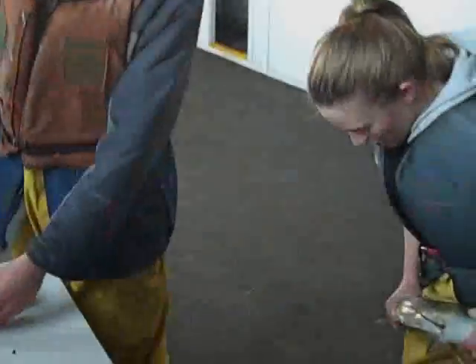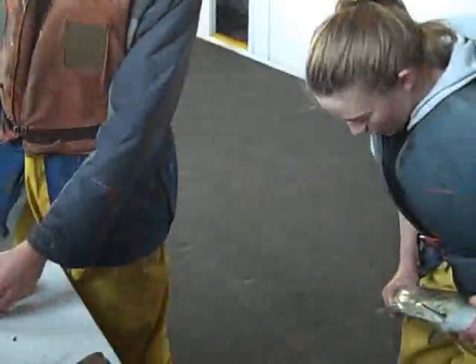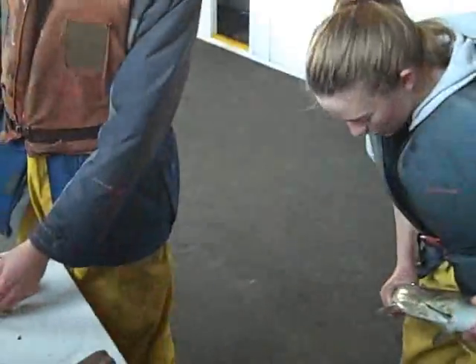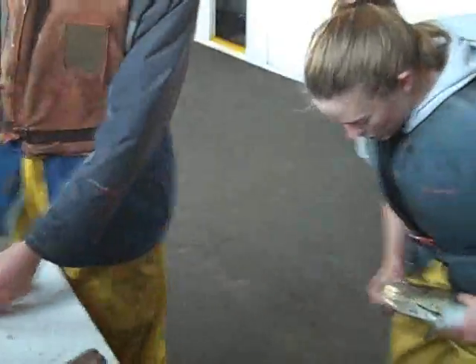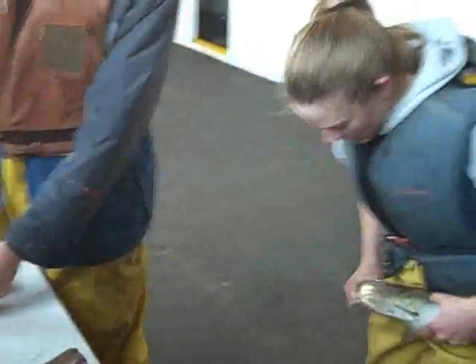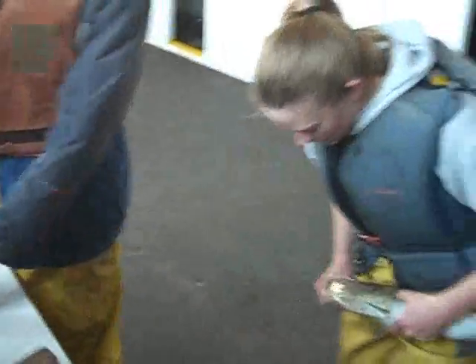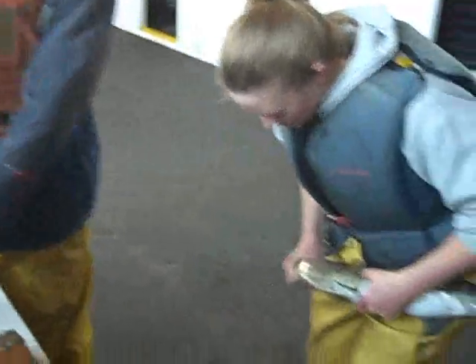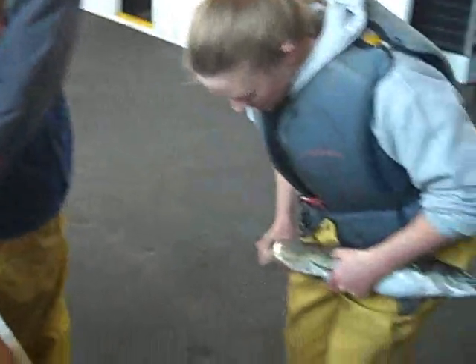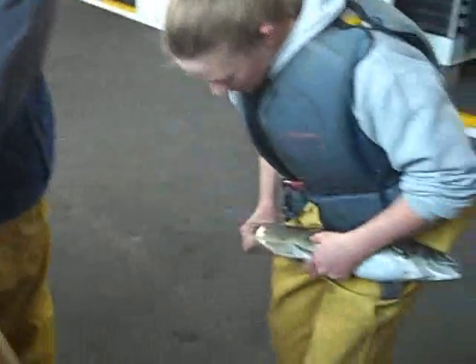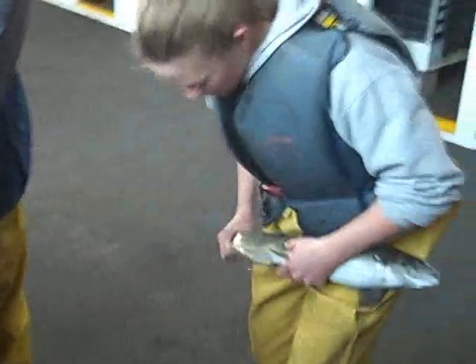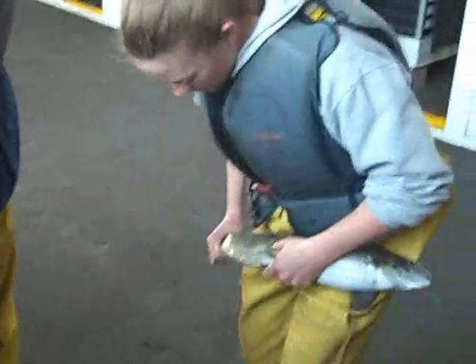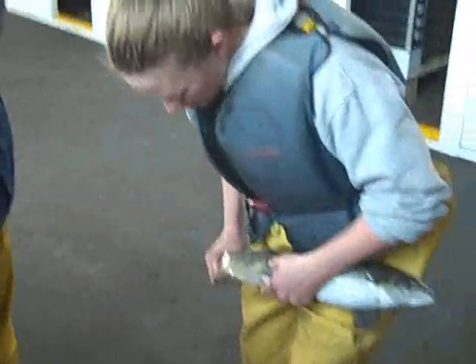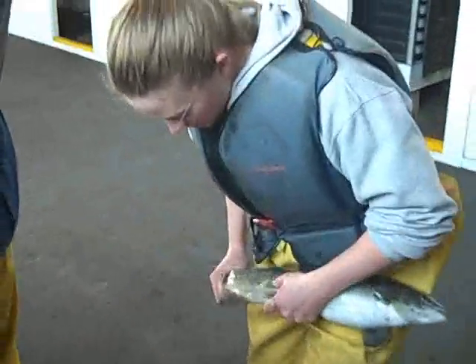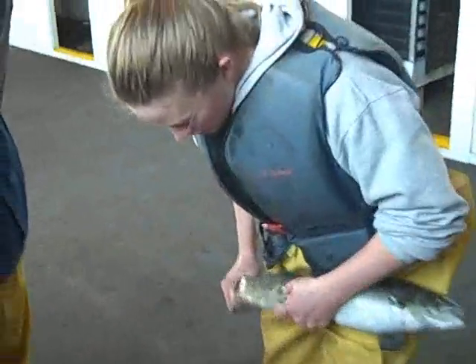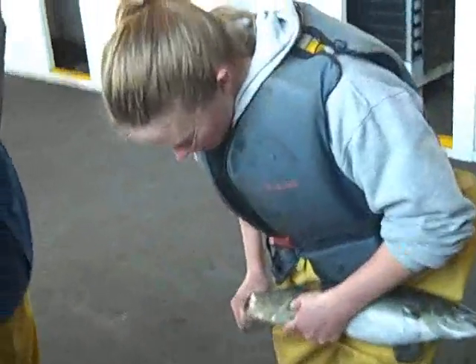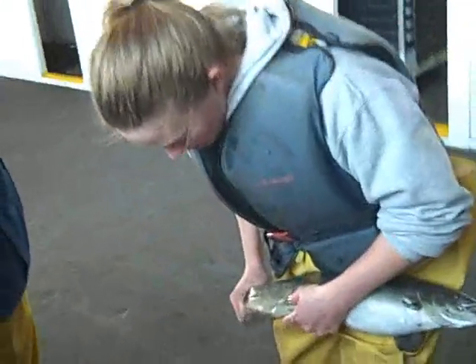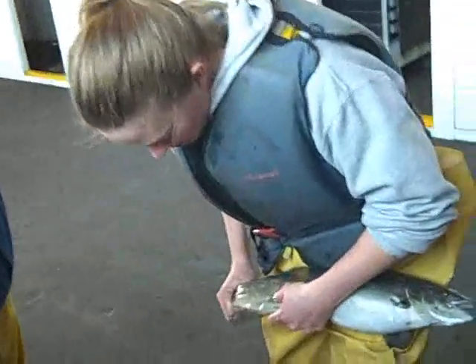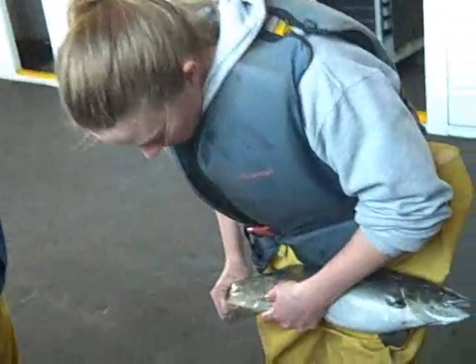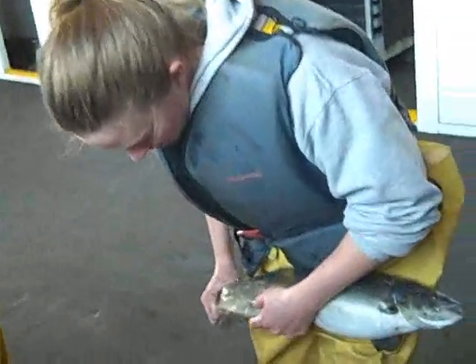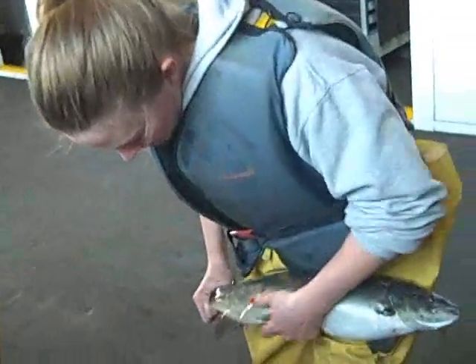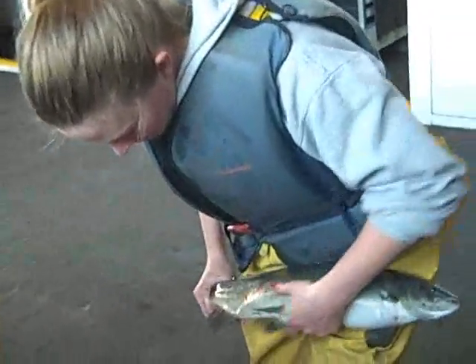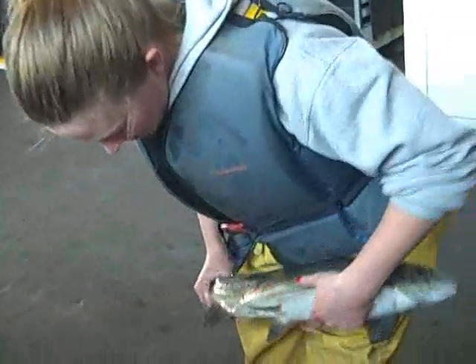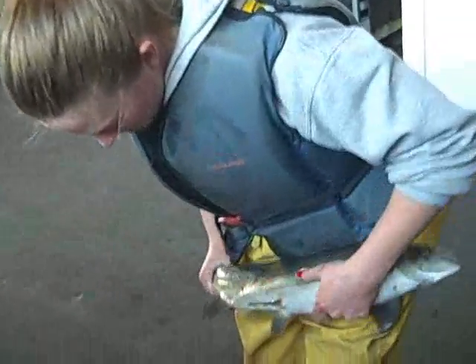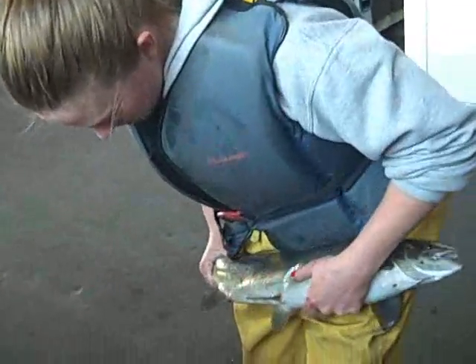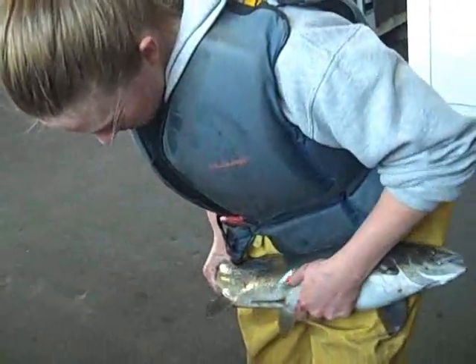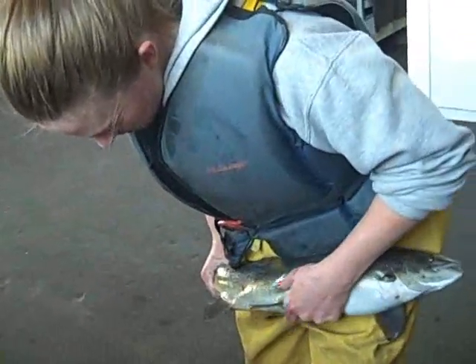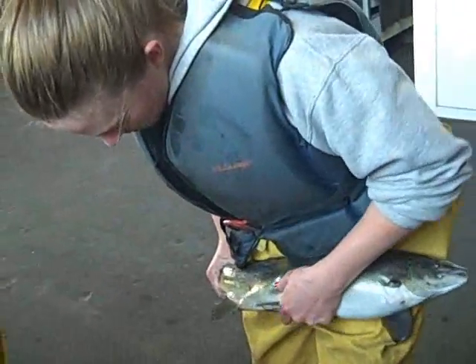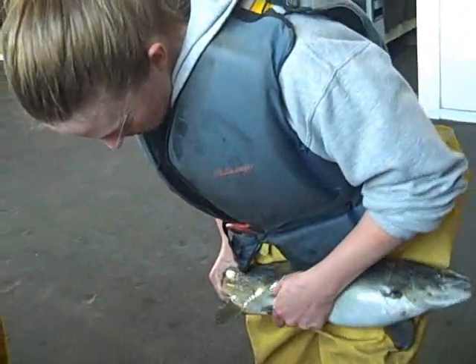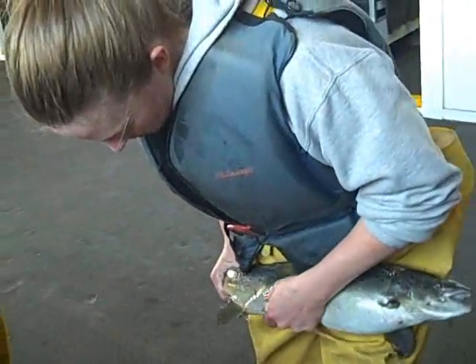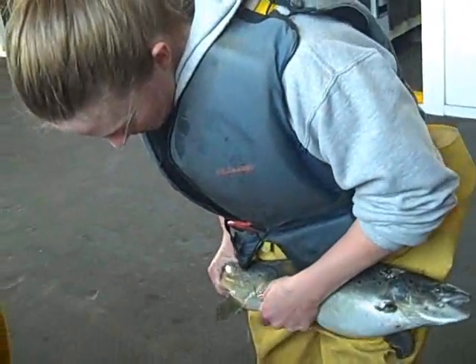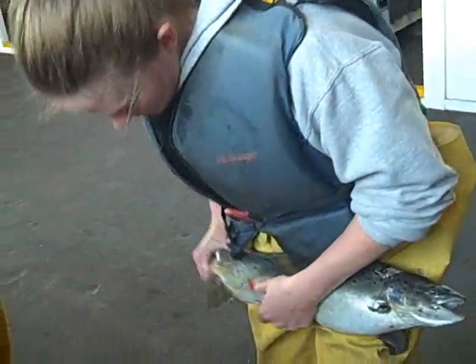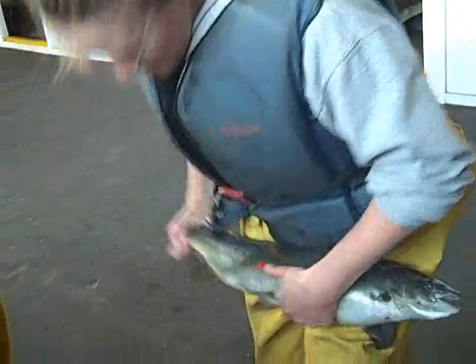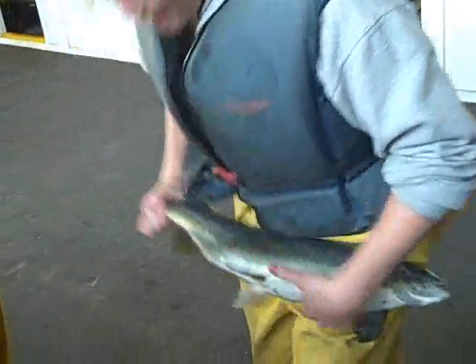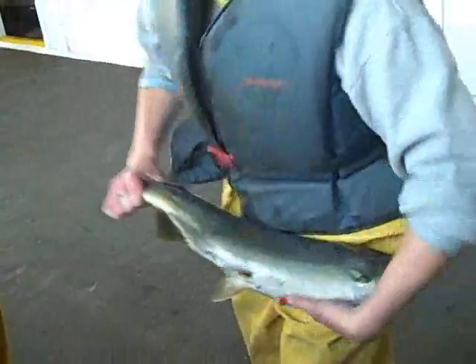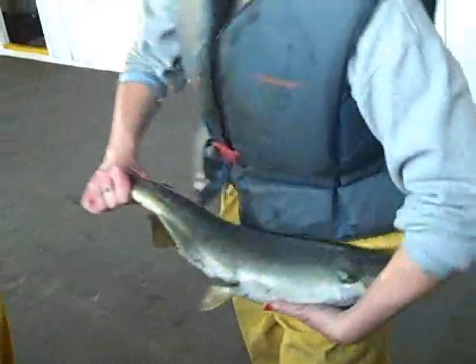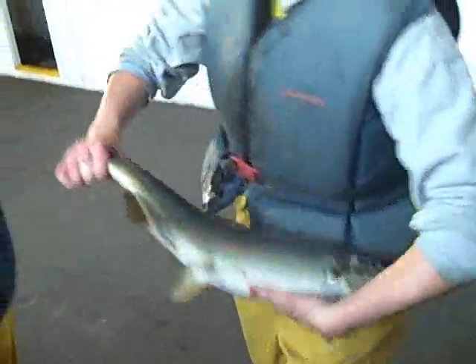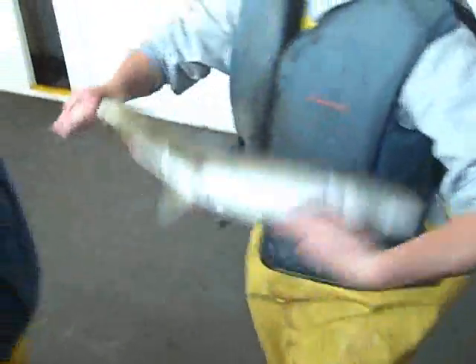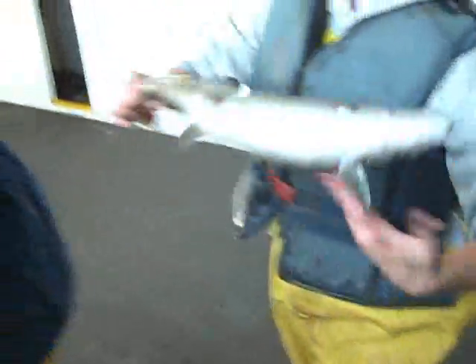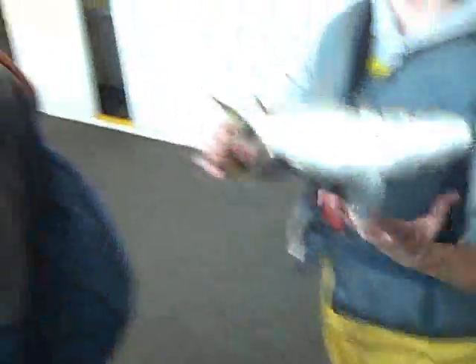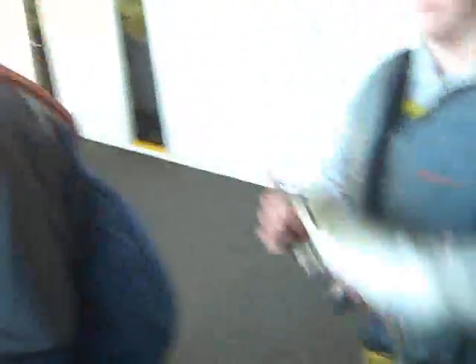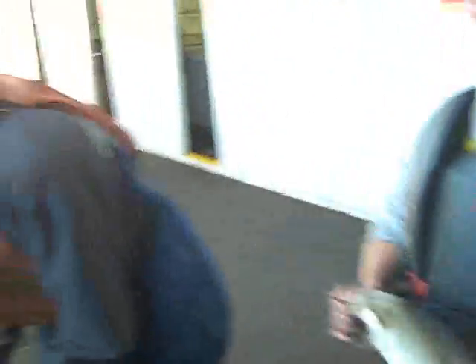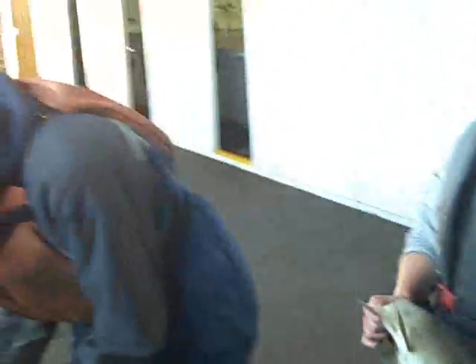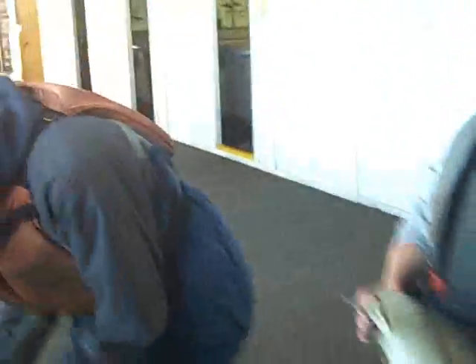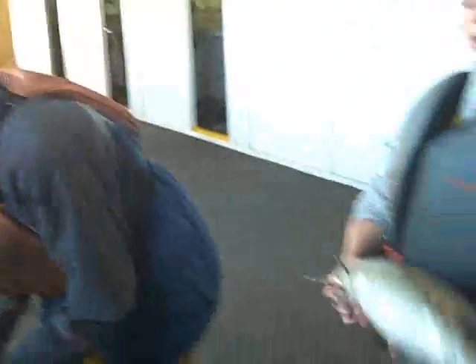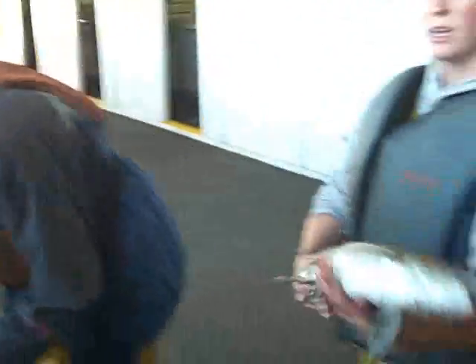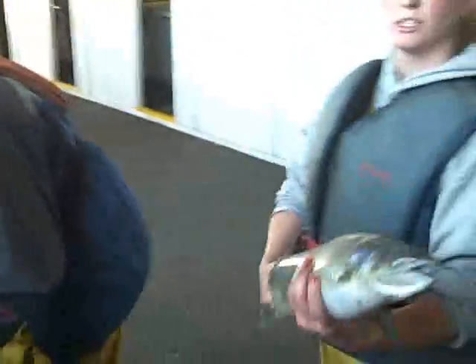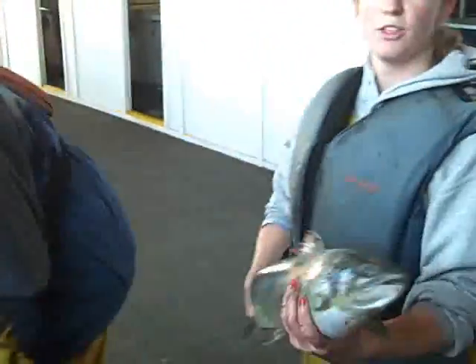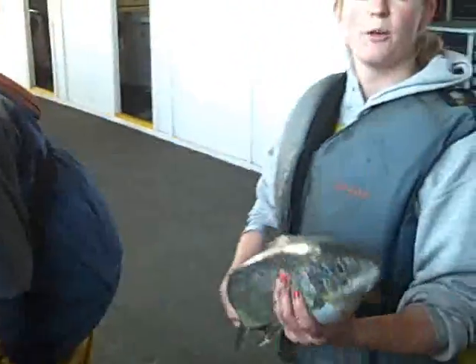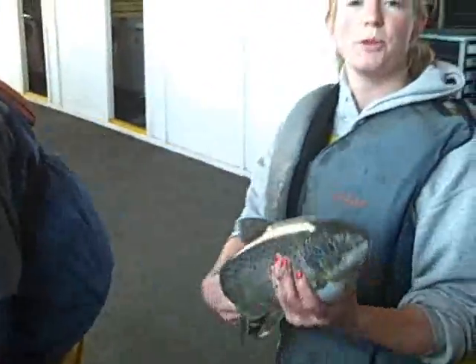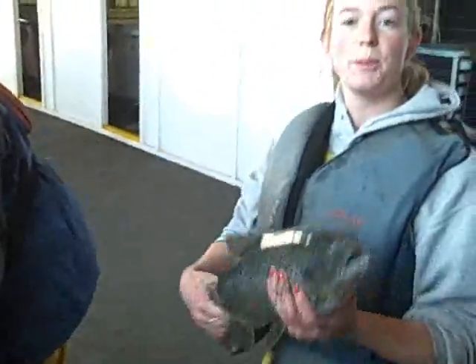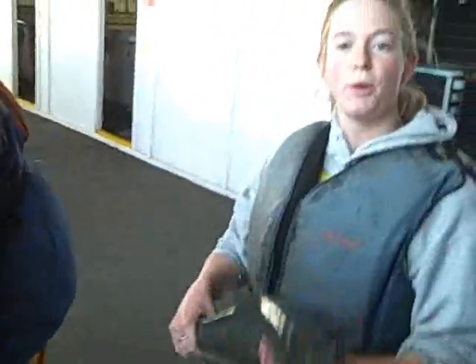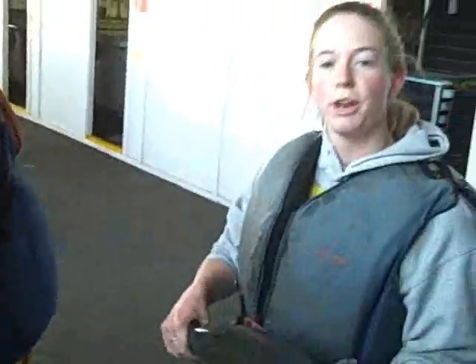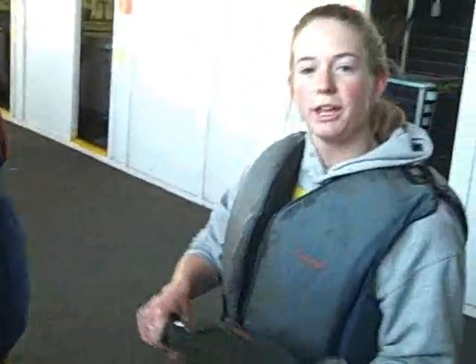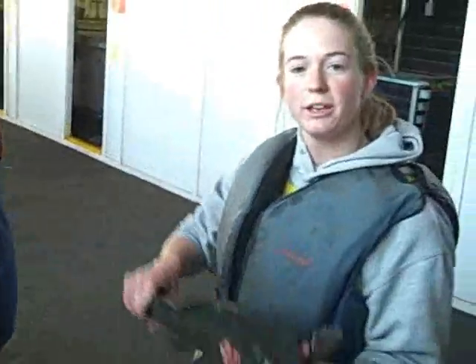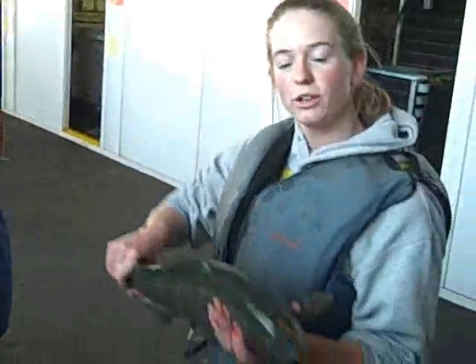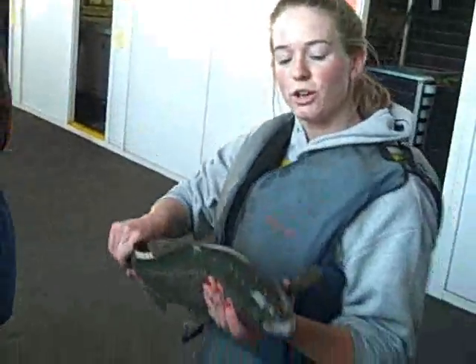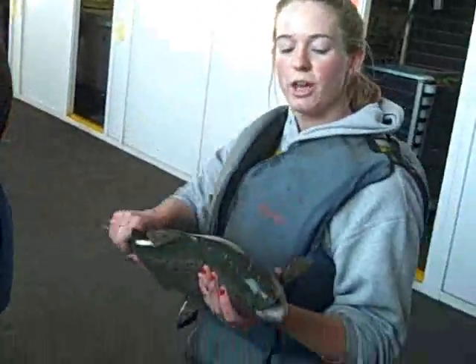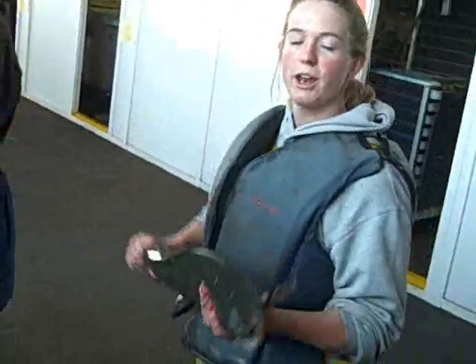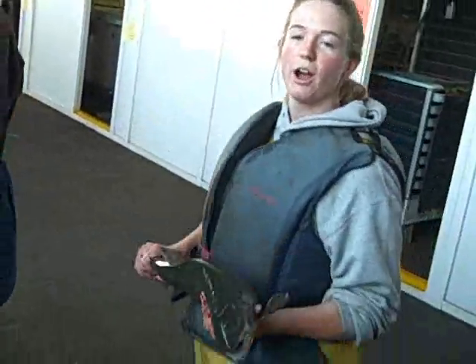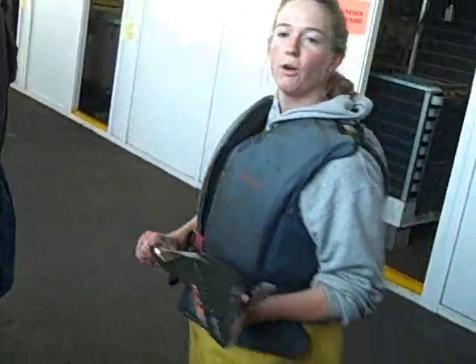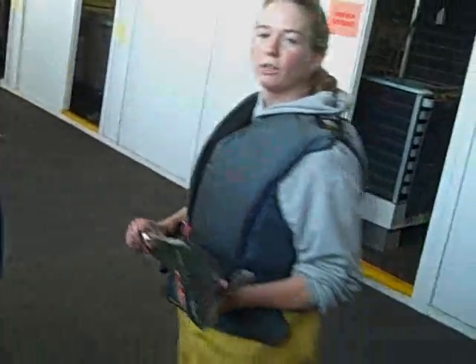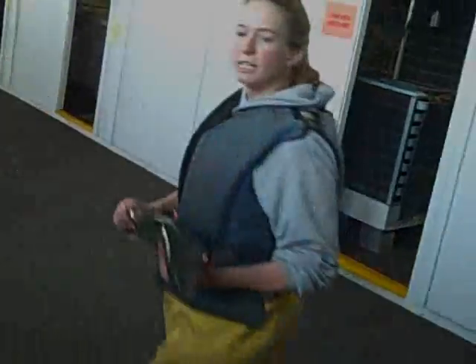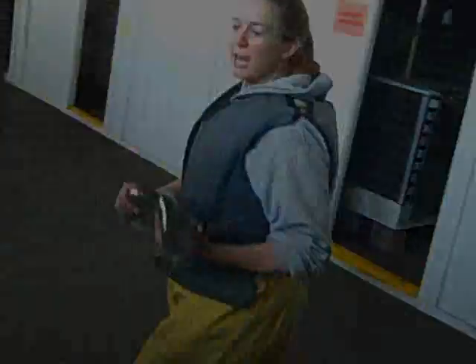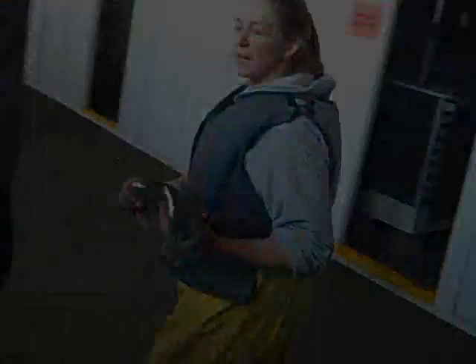We'll check them to see if they're mature. Not mature. So then we put it in our holding tank.